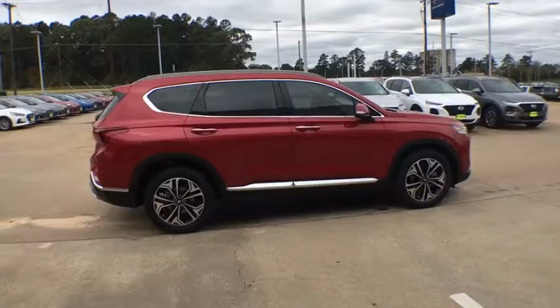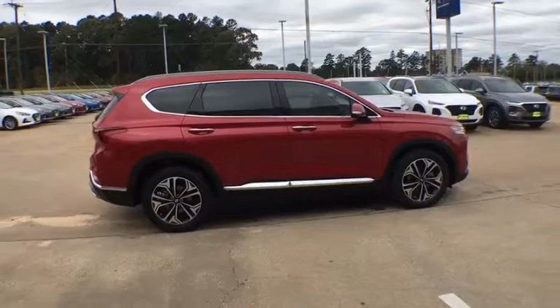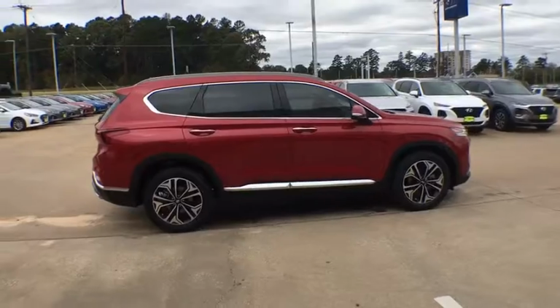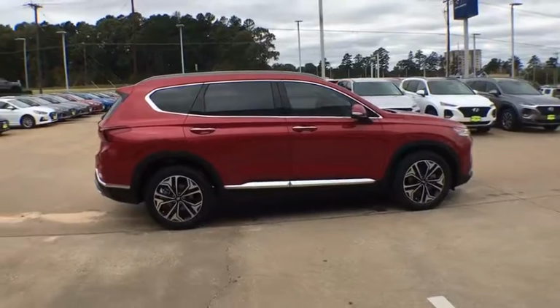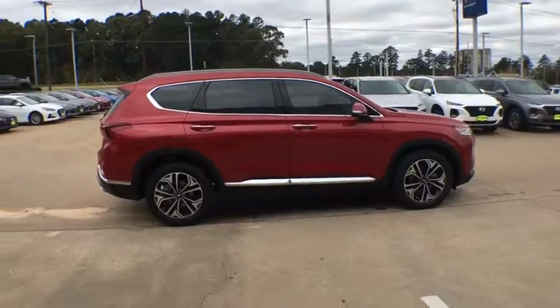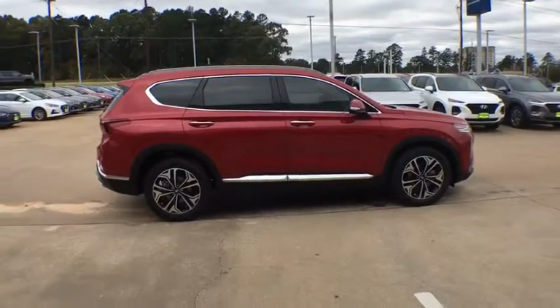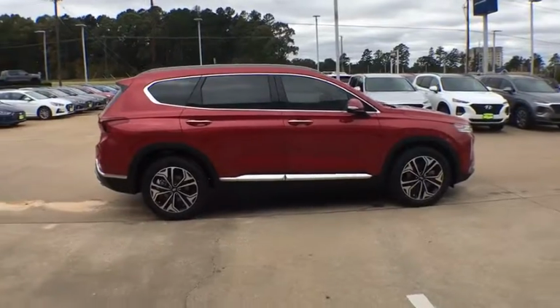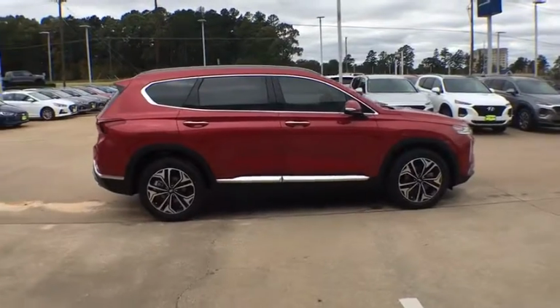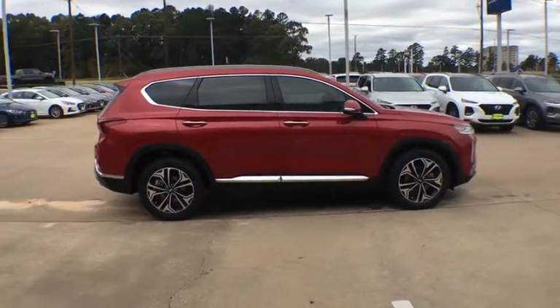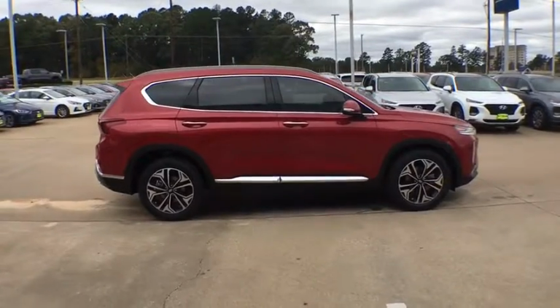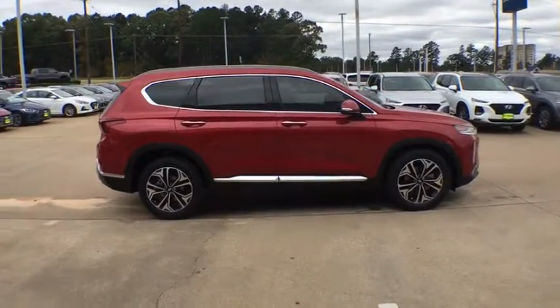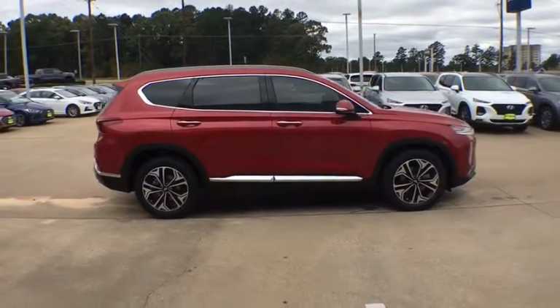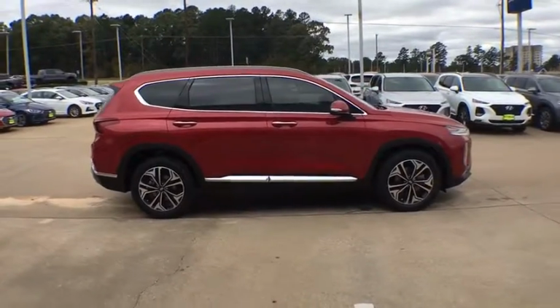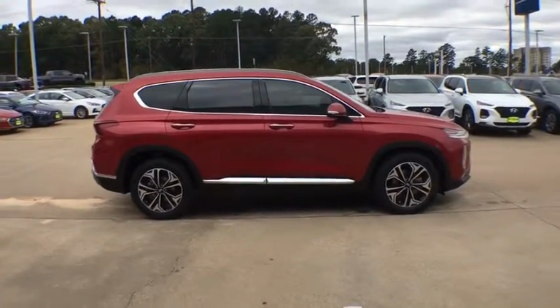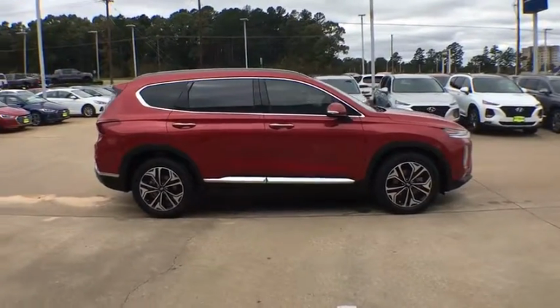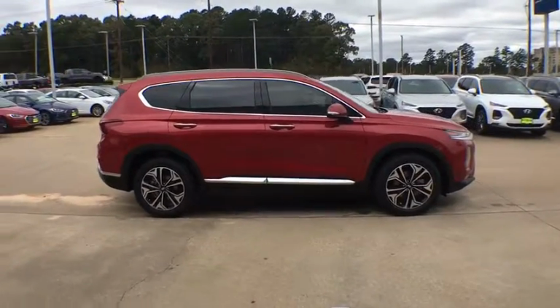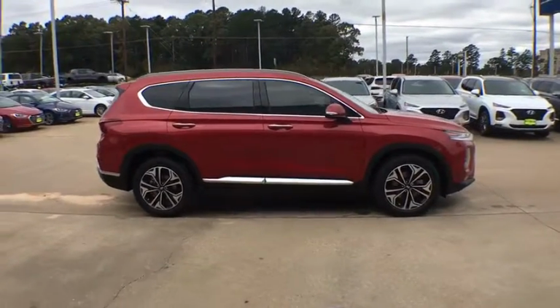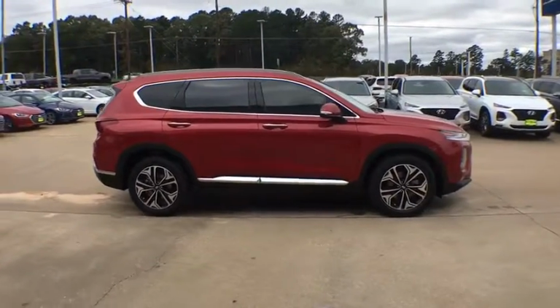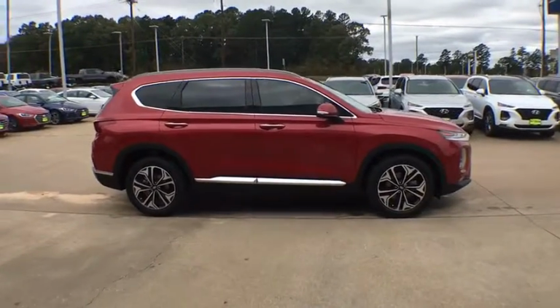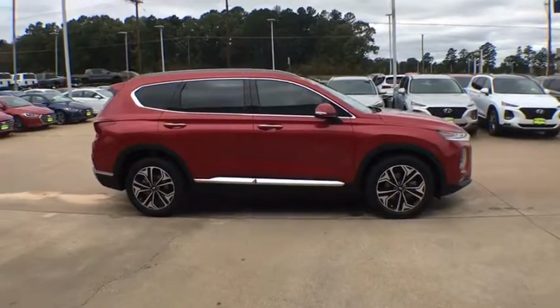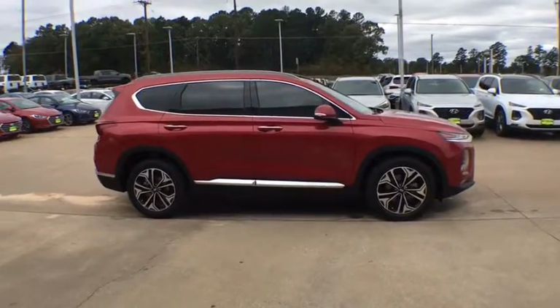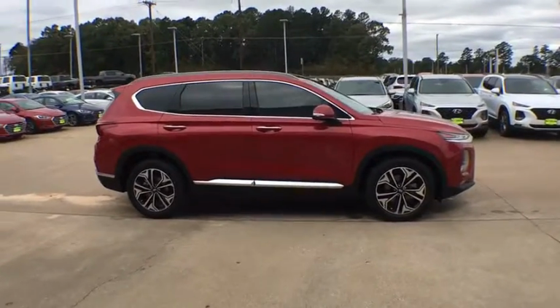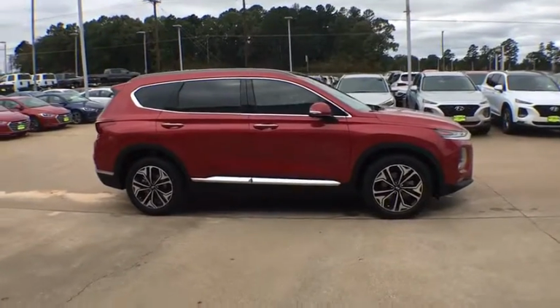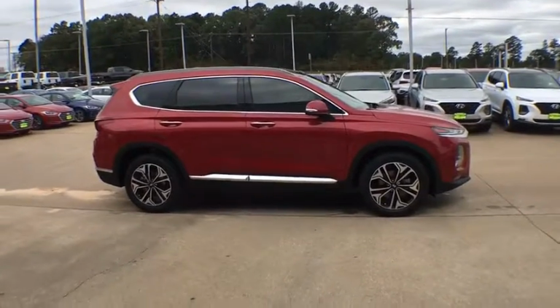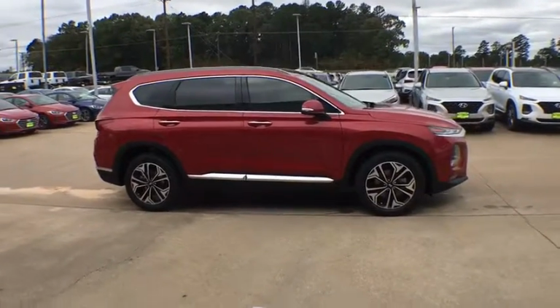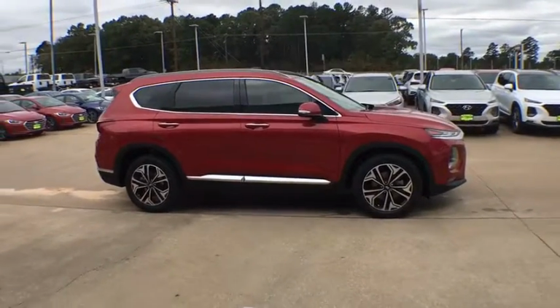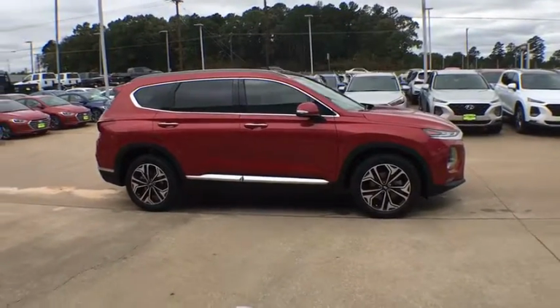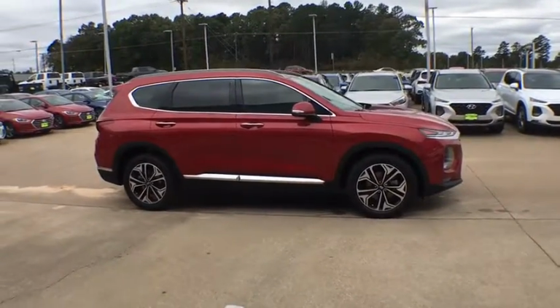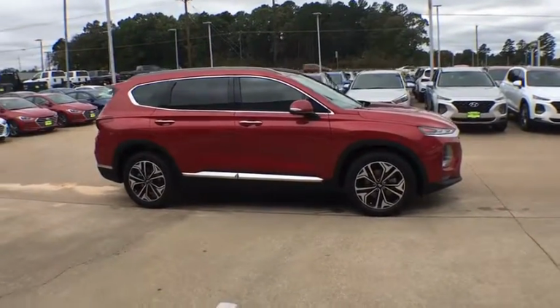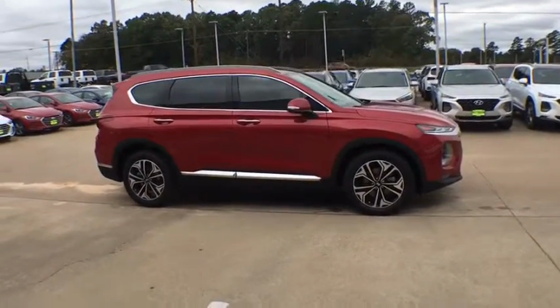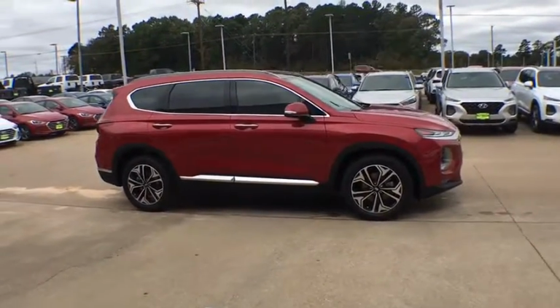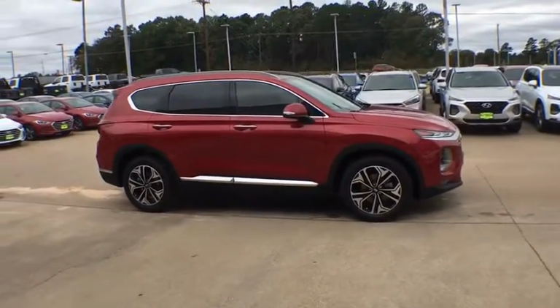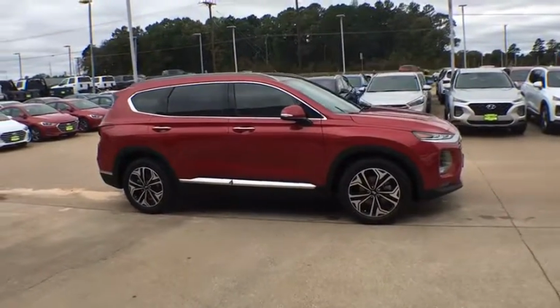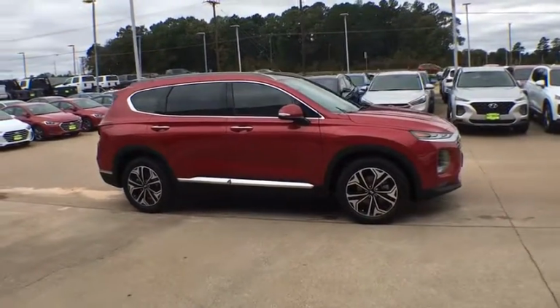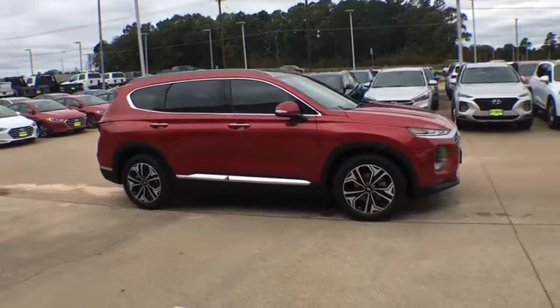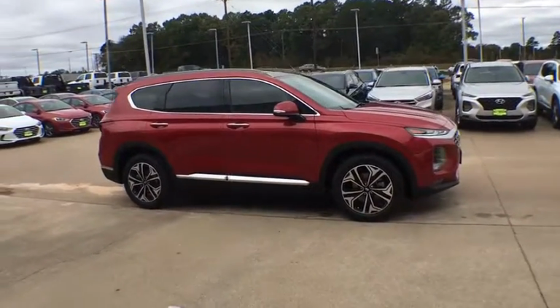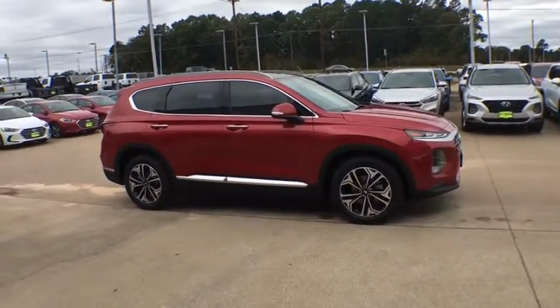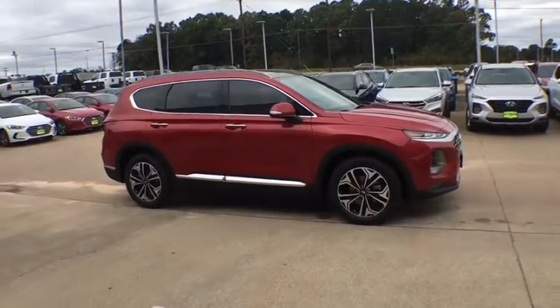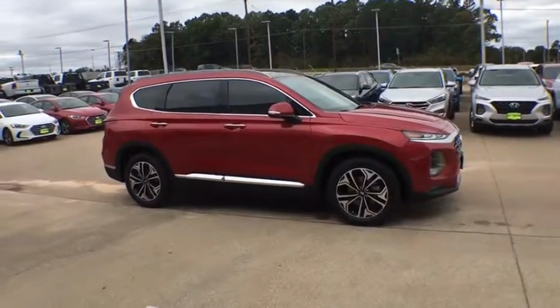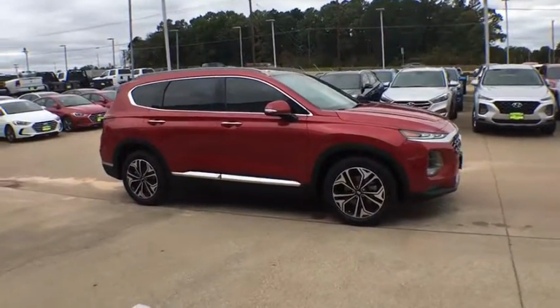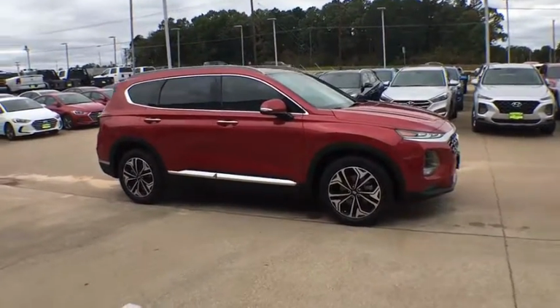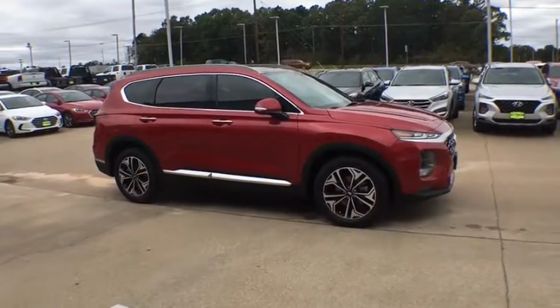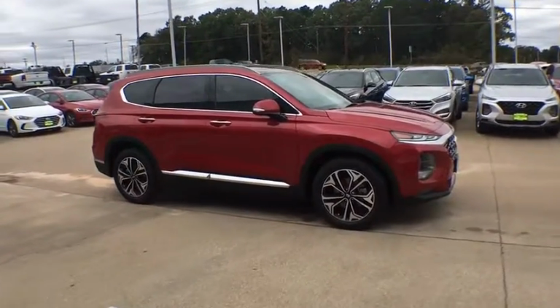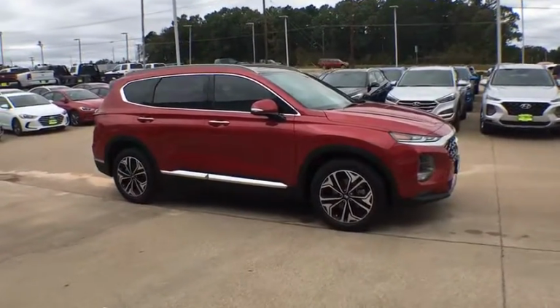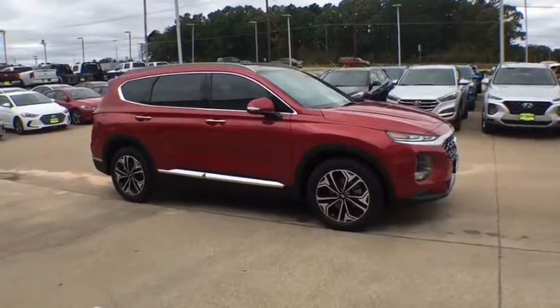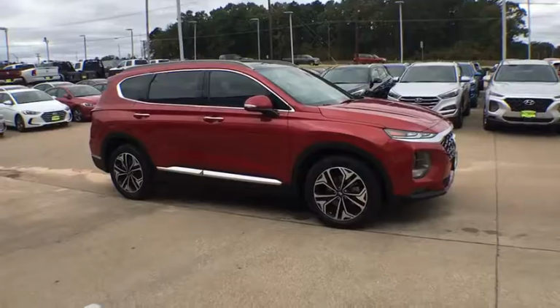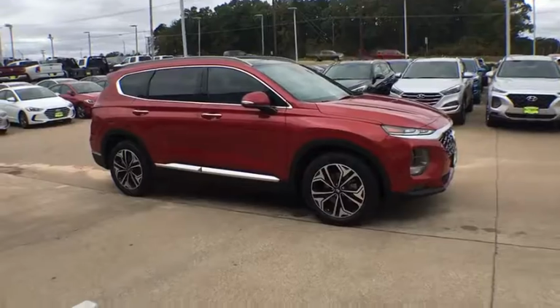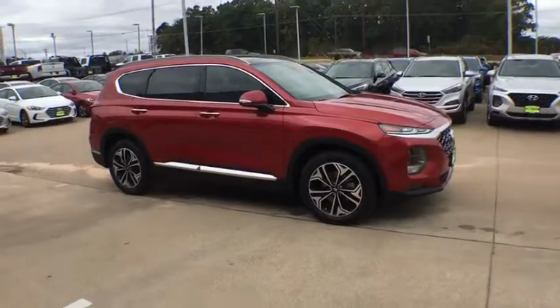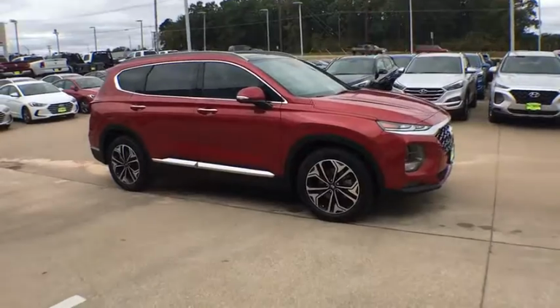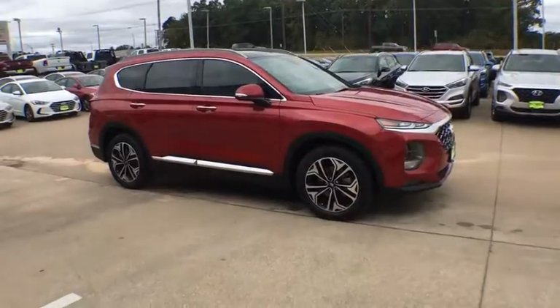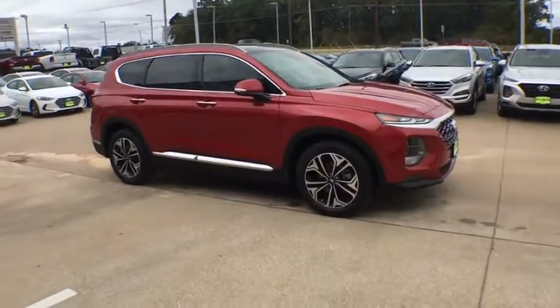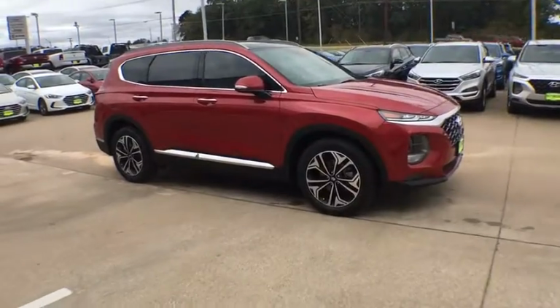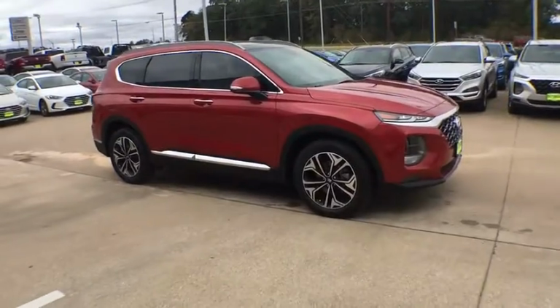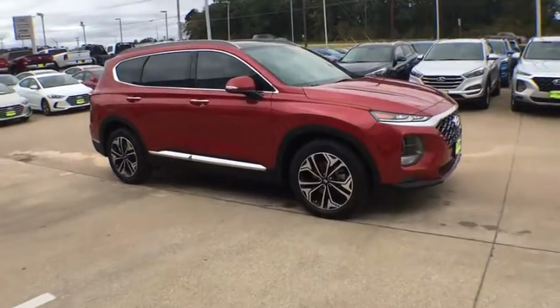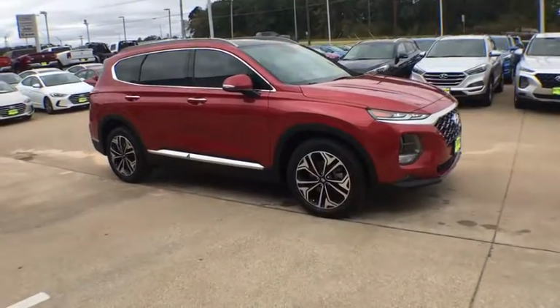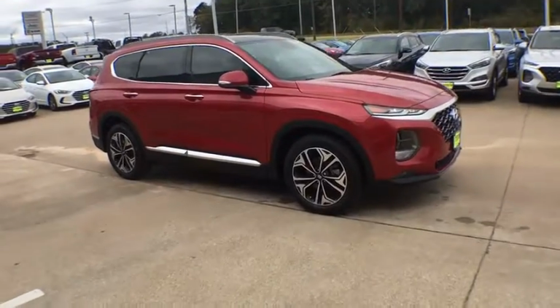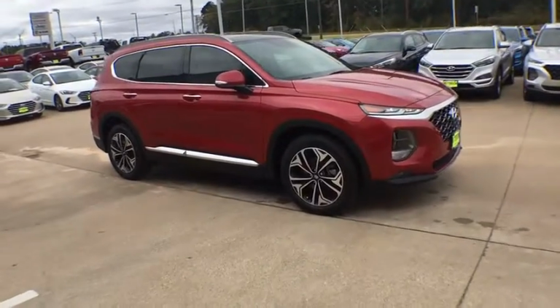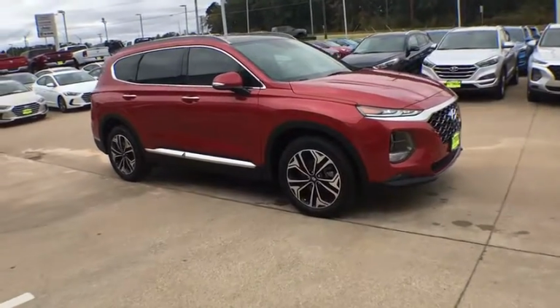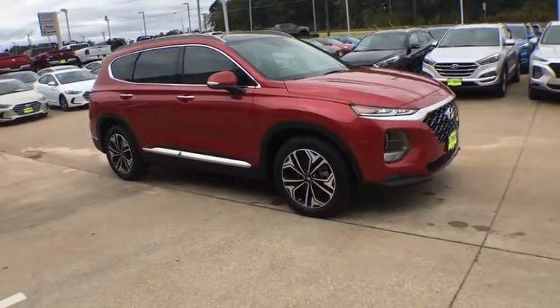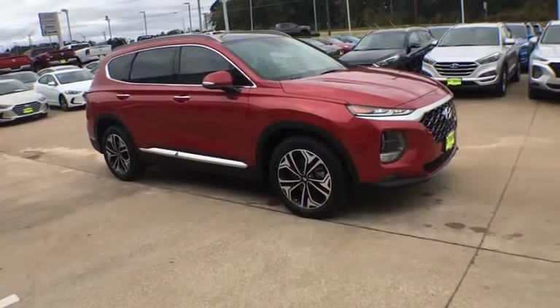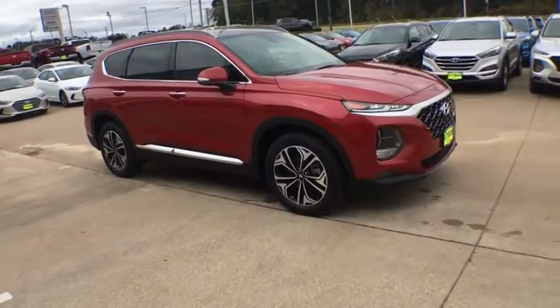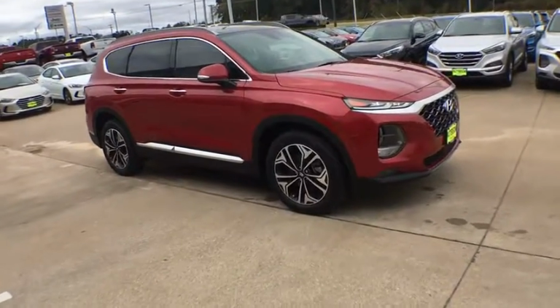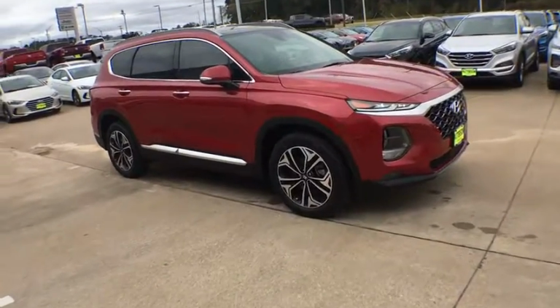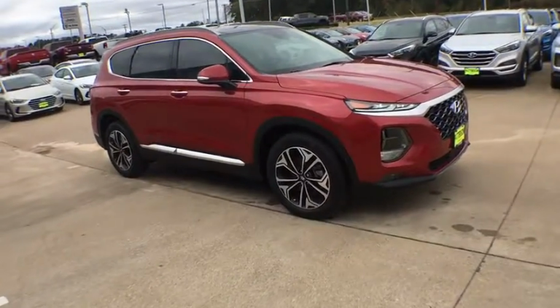Aluminum wheels. Front wheel drive. Rear defrost. Universal garage door opener. Premium sound system. Auto off headlights.